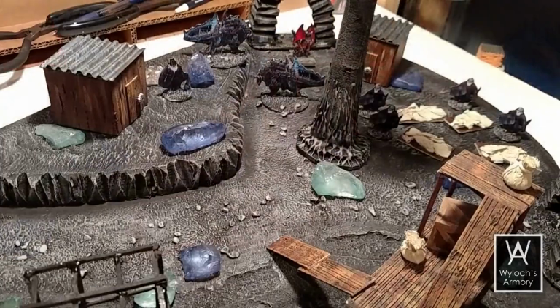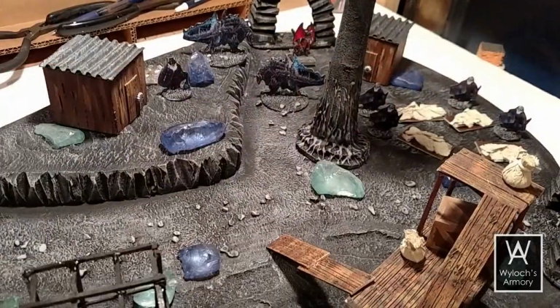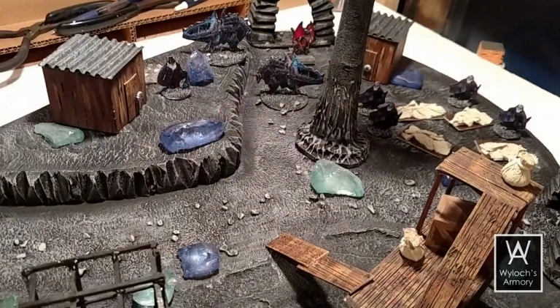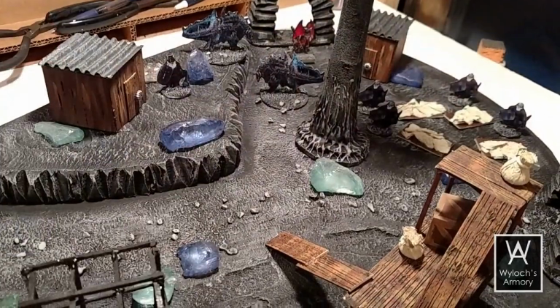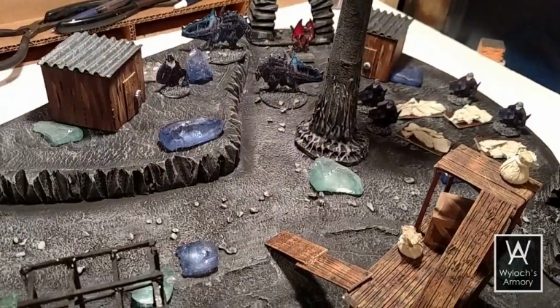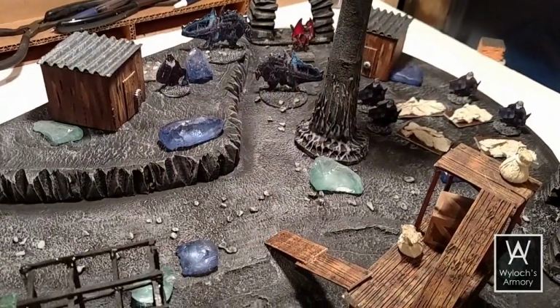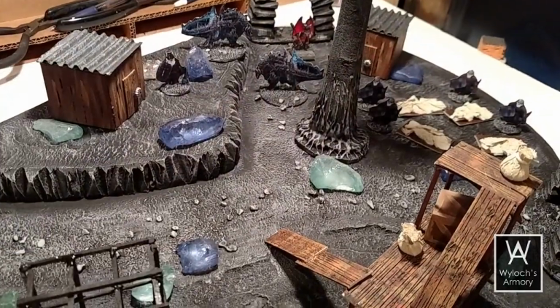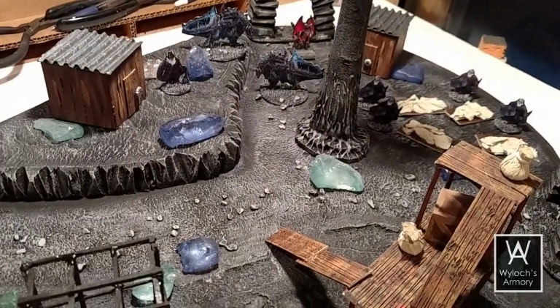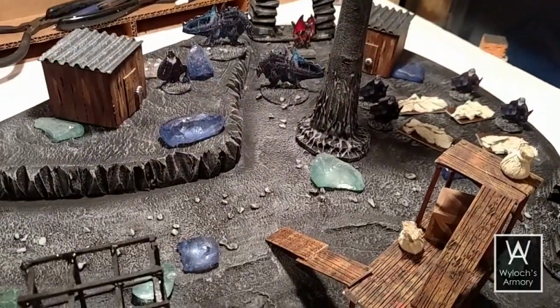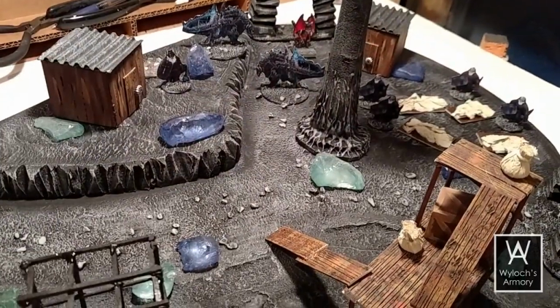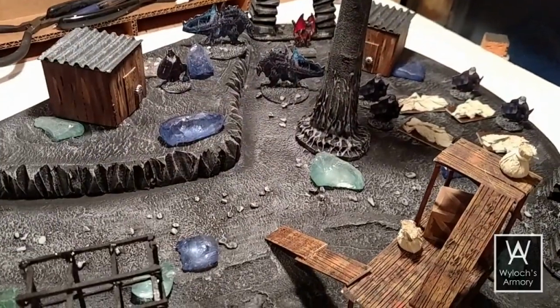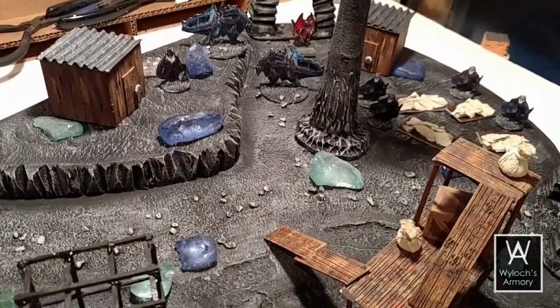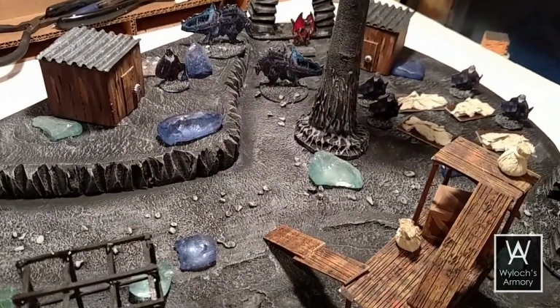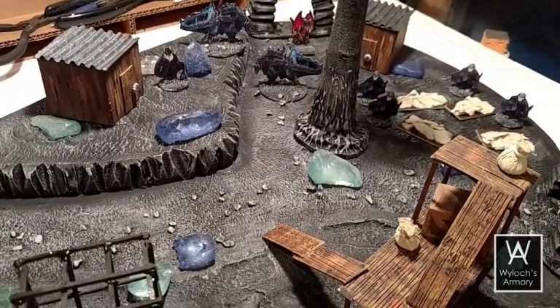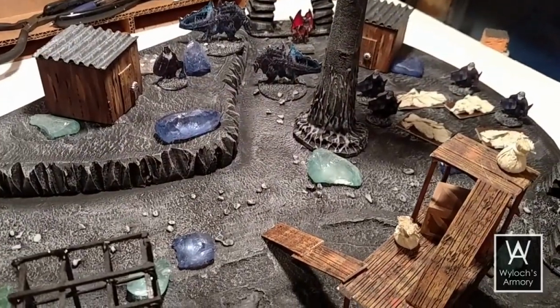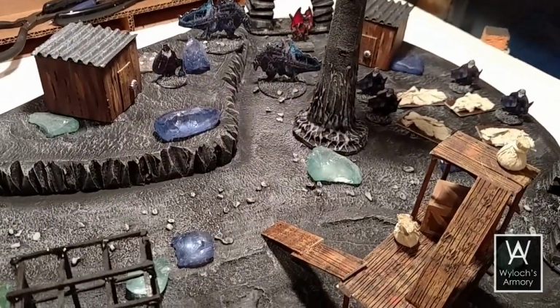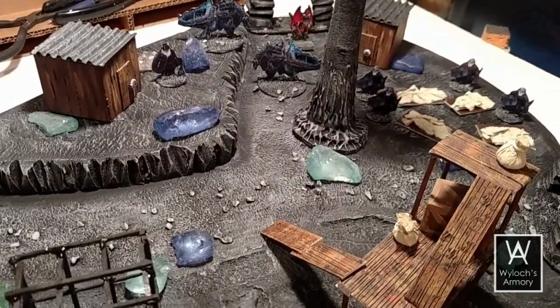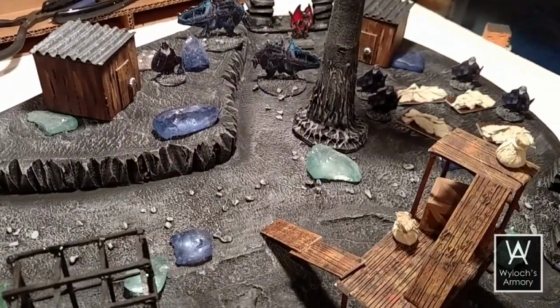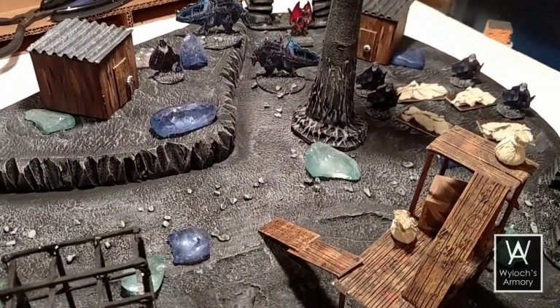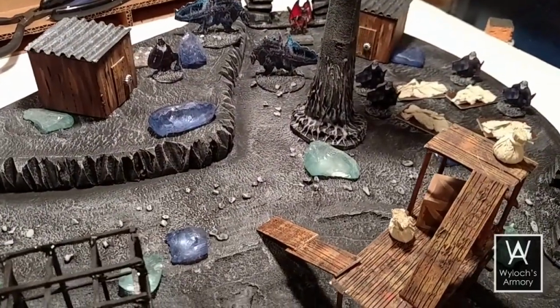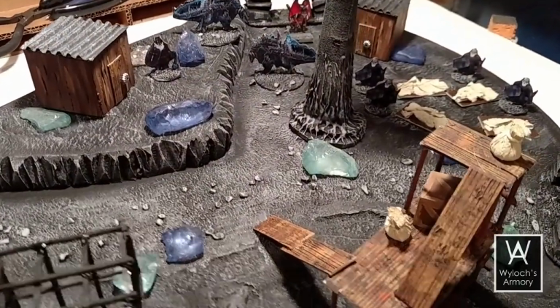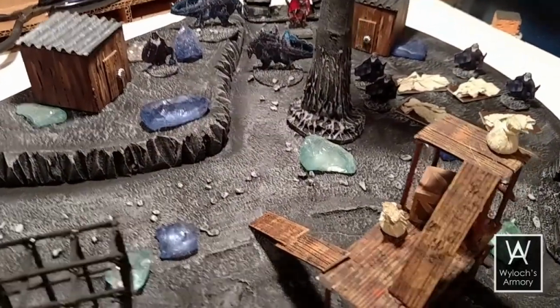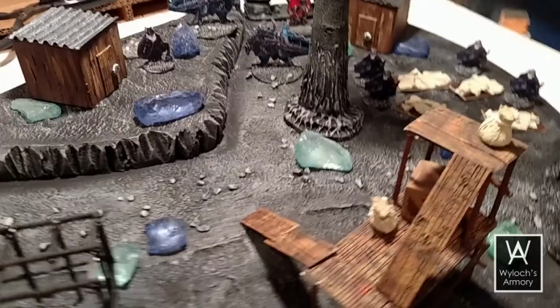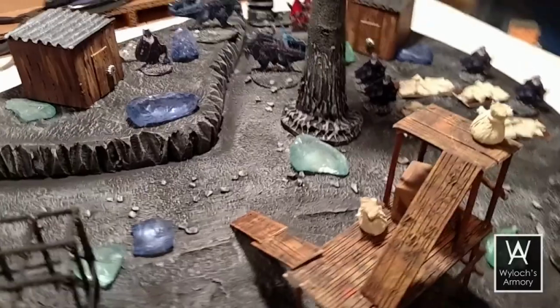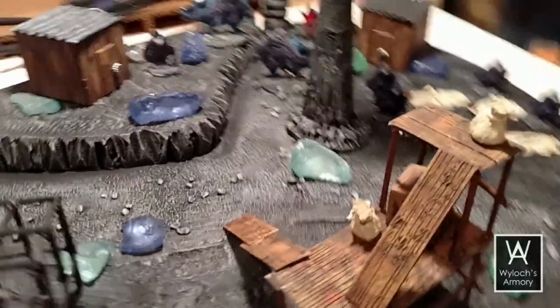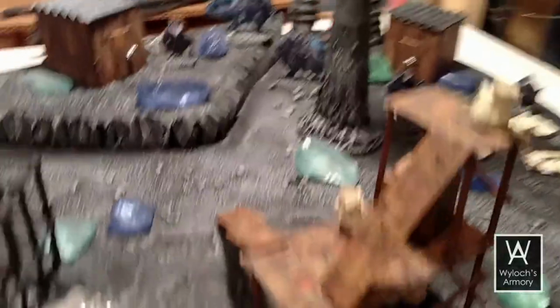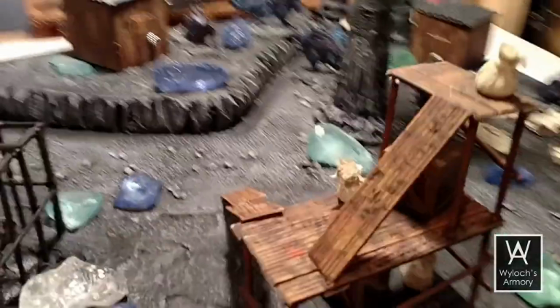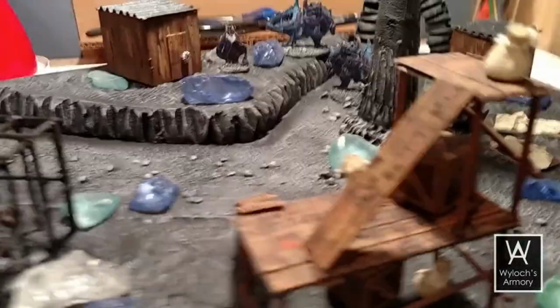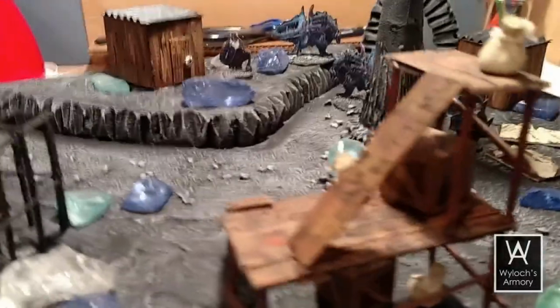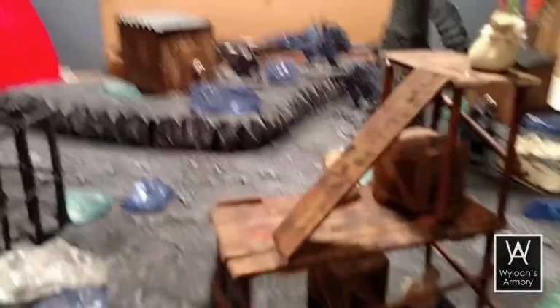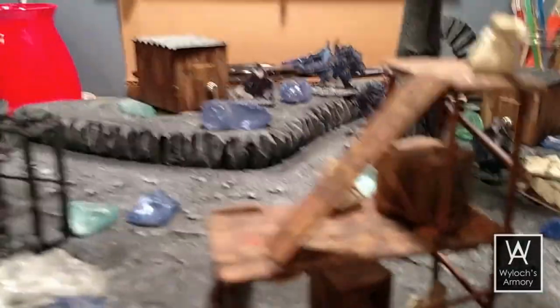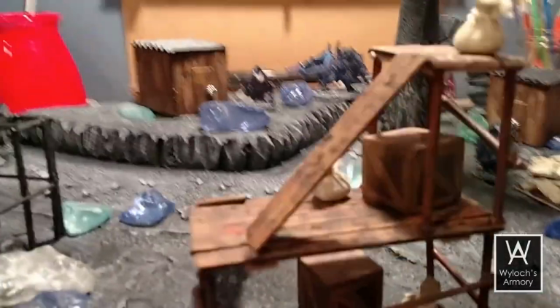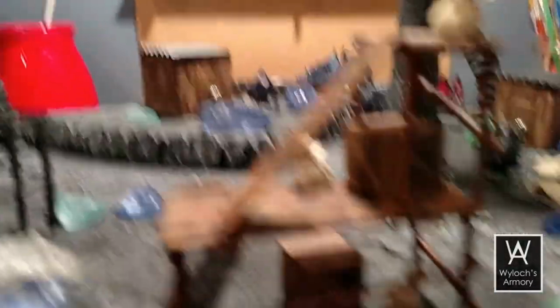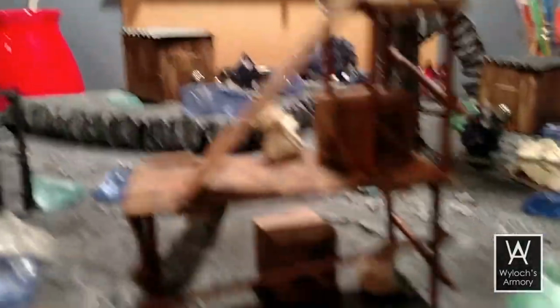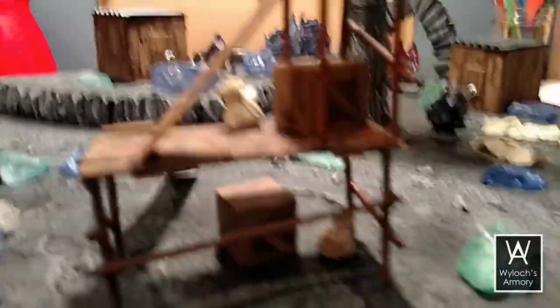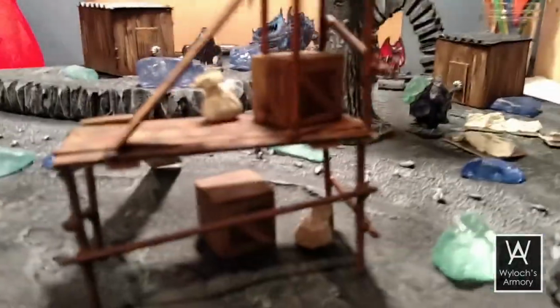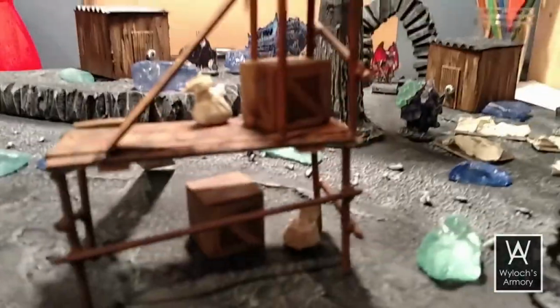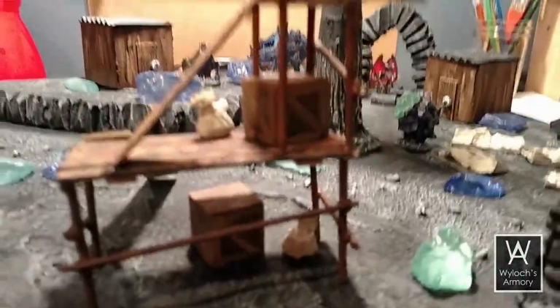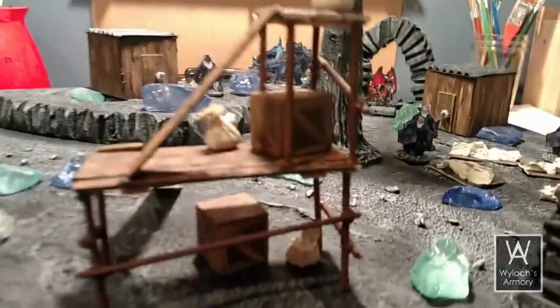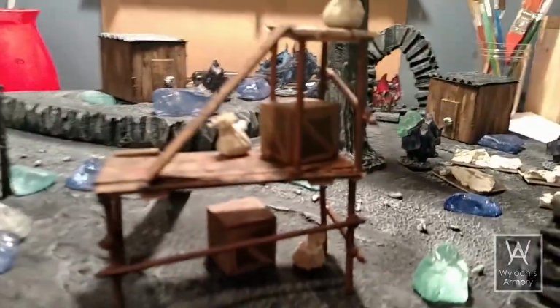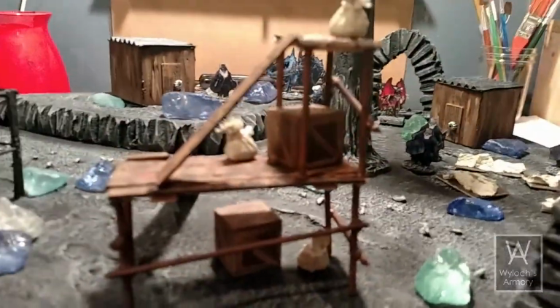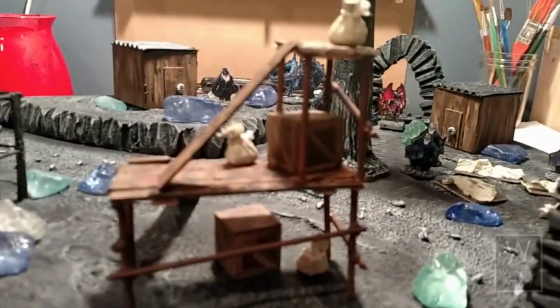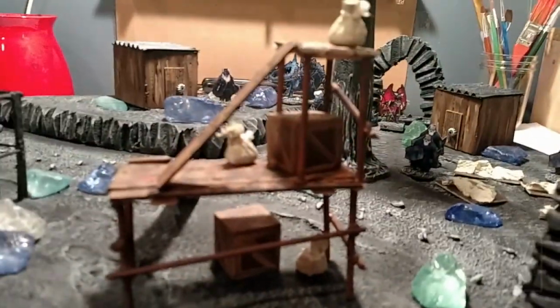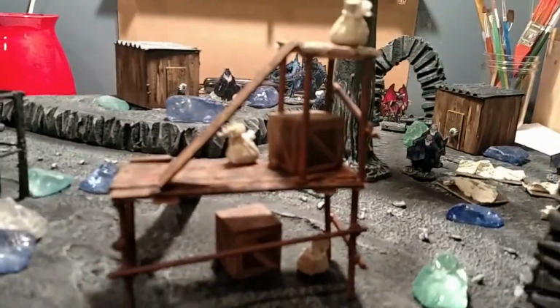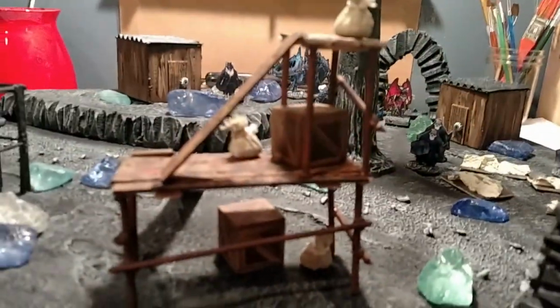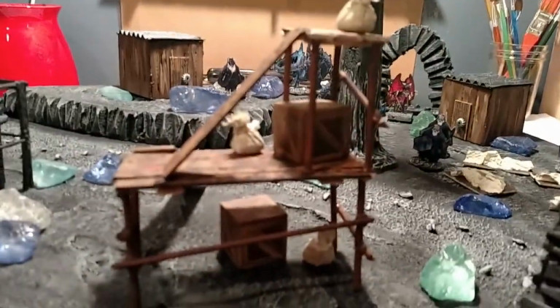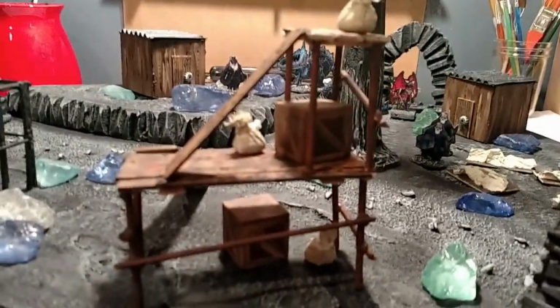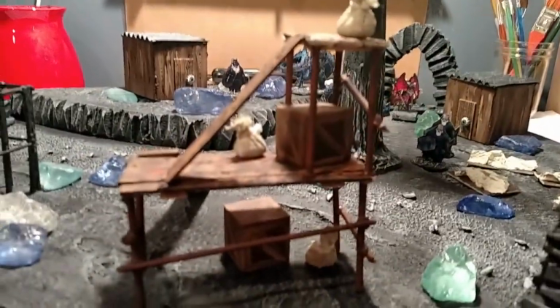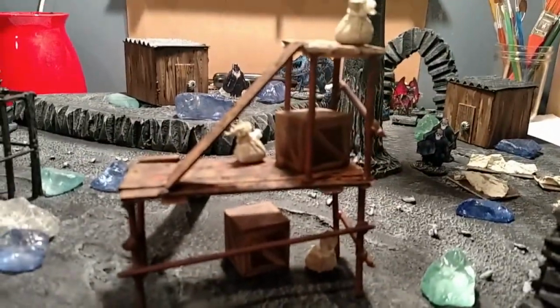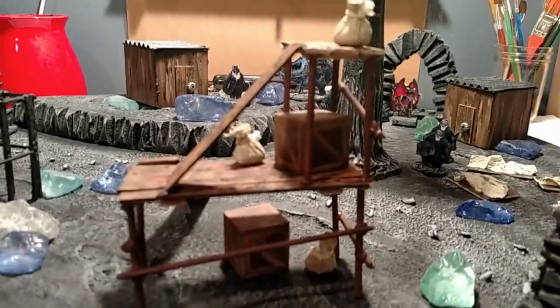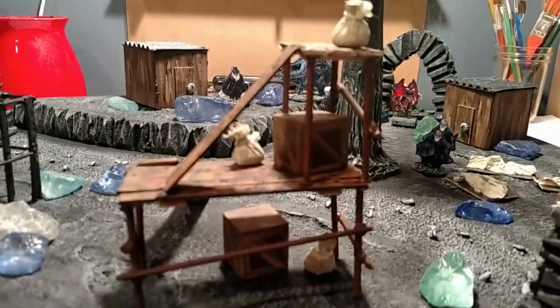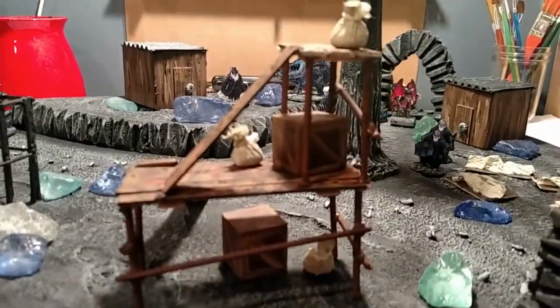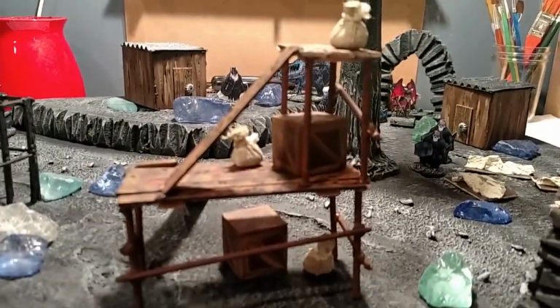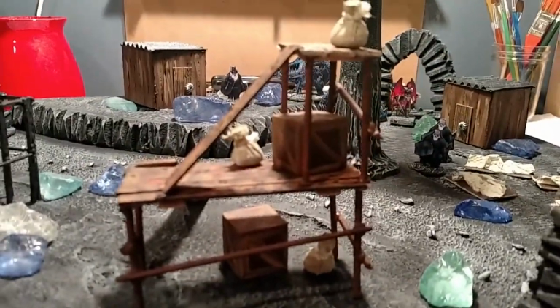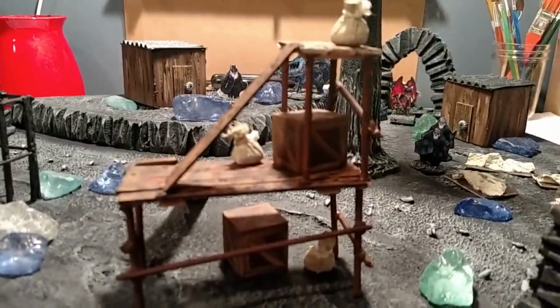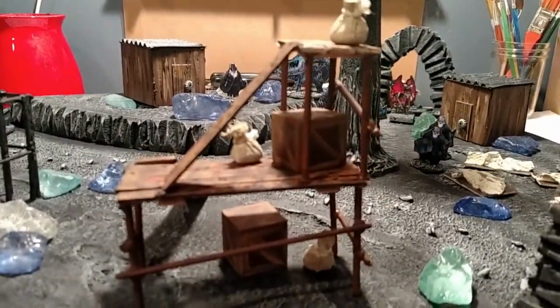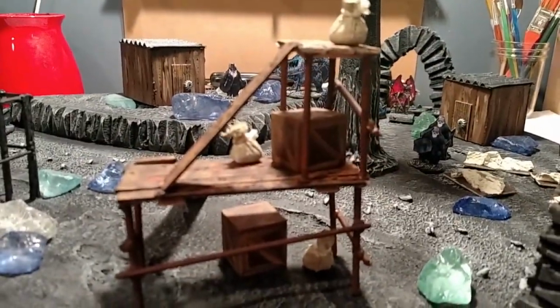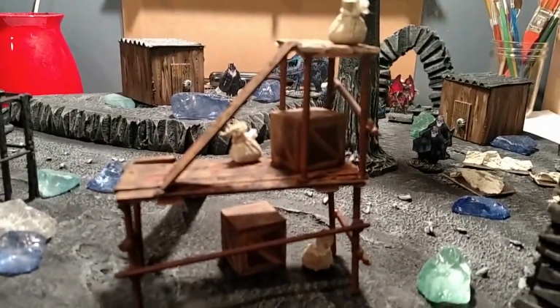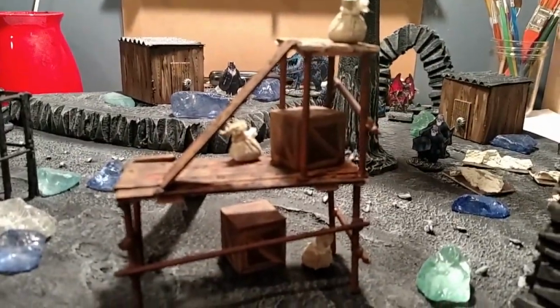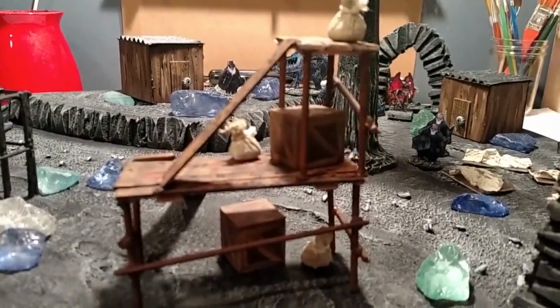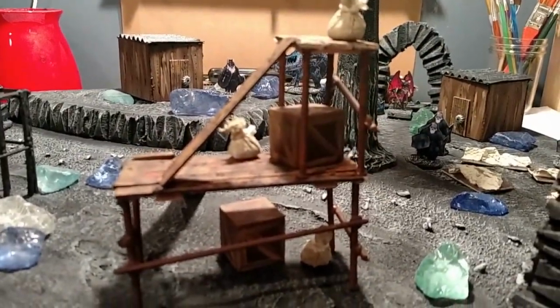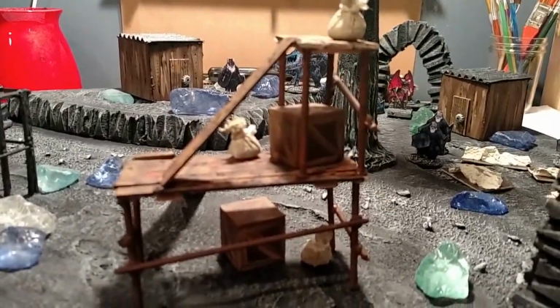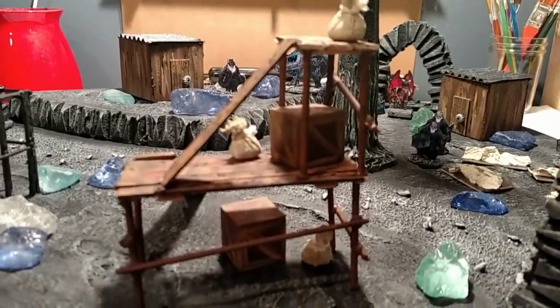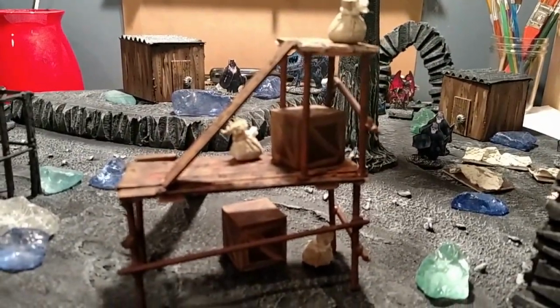We had fun with this. So that's an encounter in the Underdark. I am Wylock — thank you for joining me, and I'll see you next time for a very special episode.